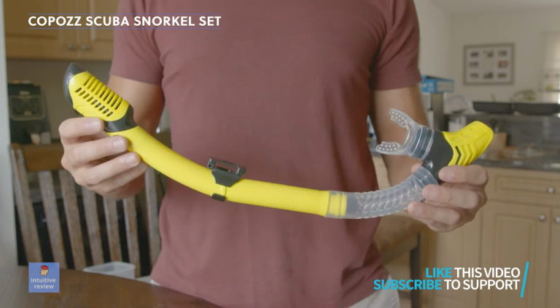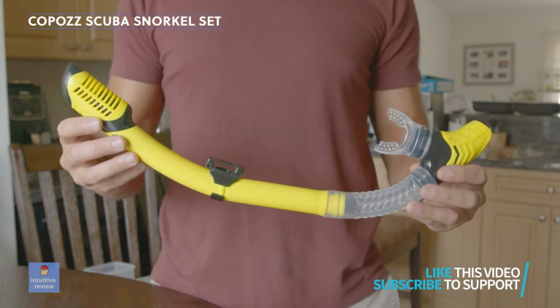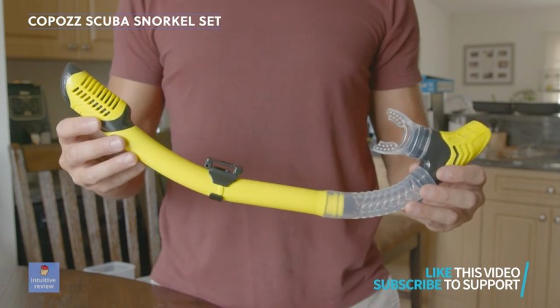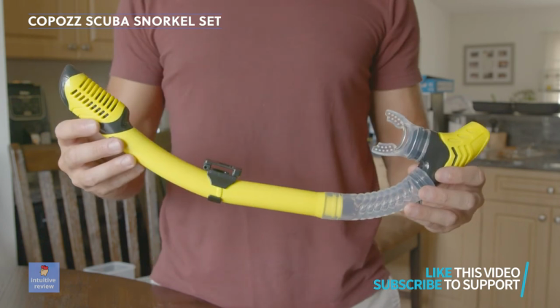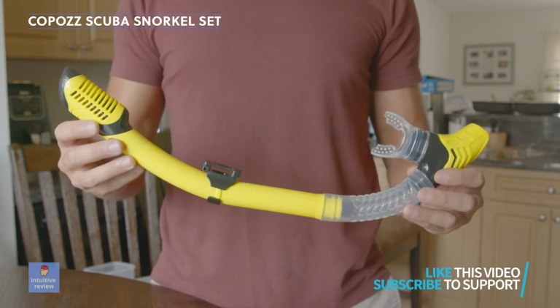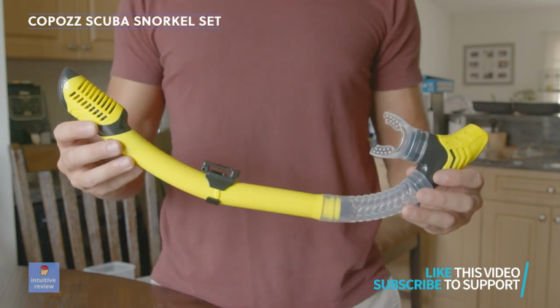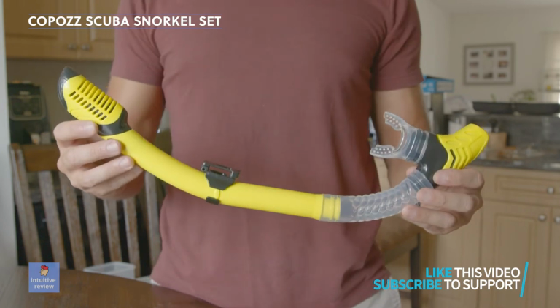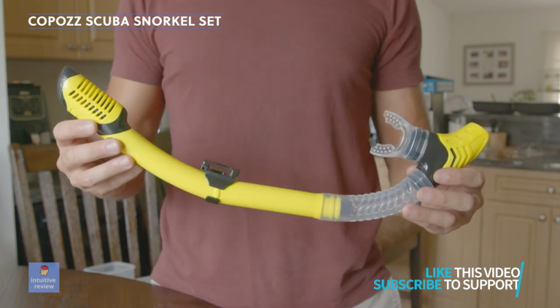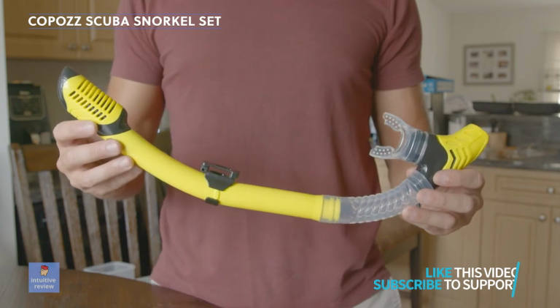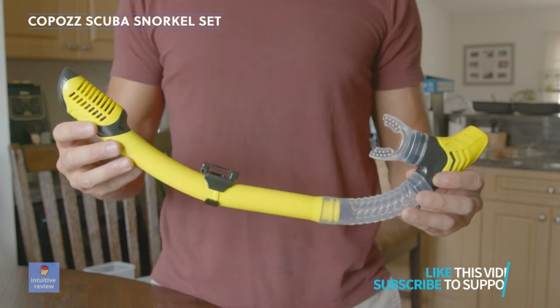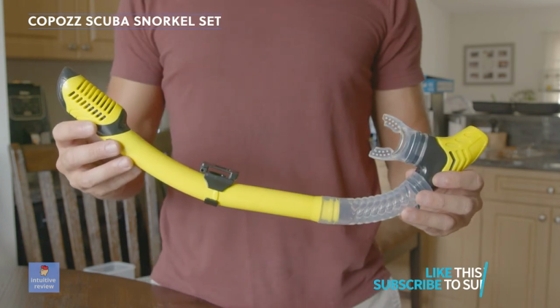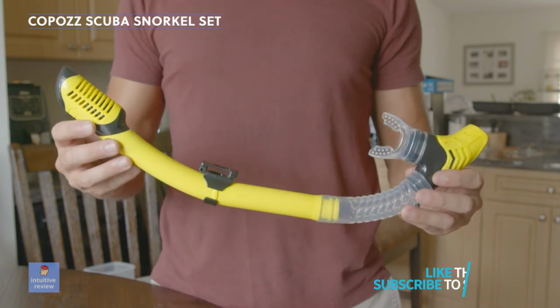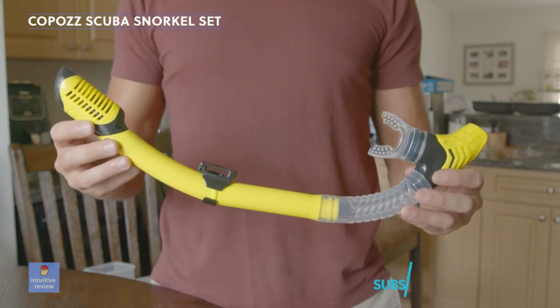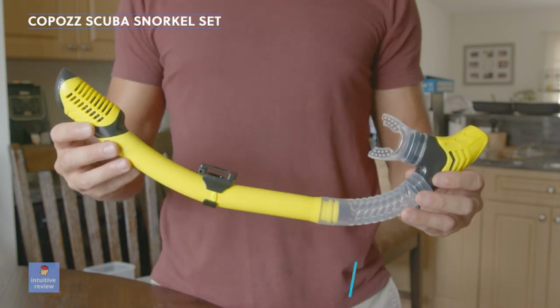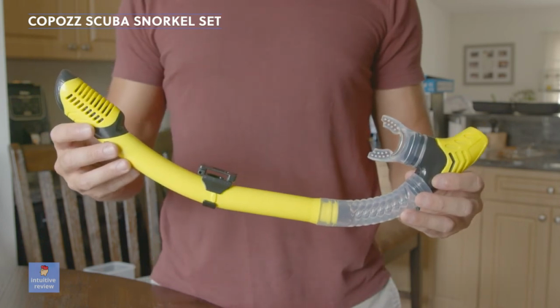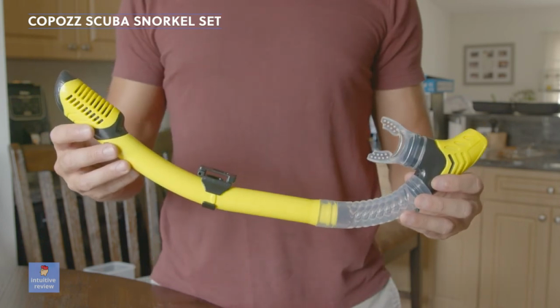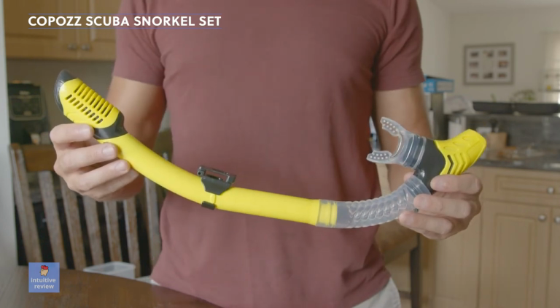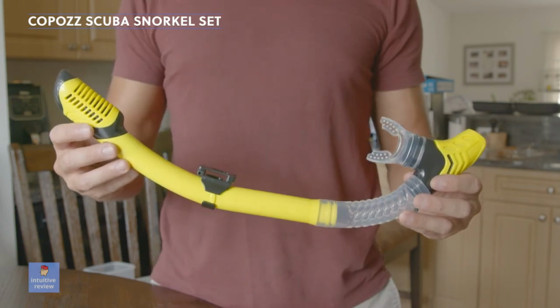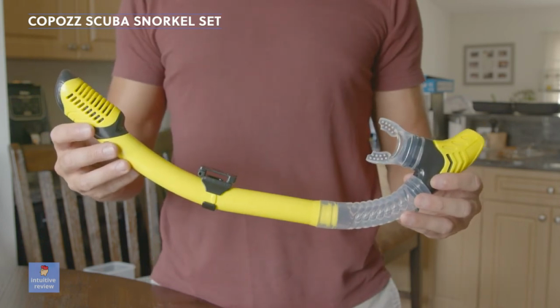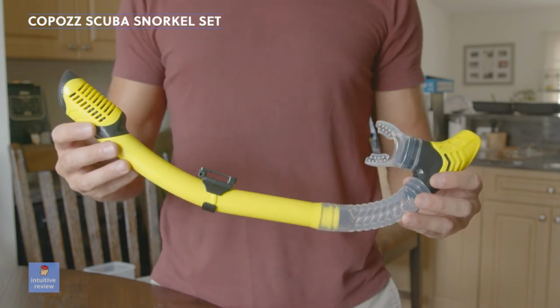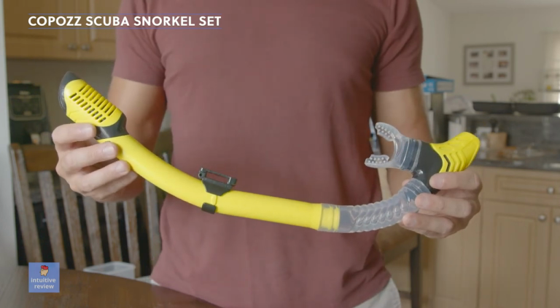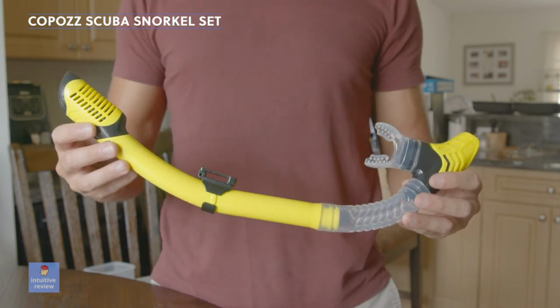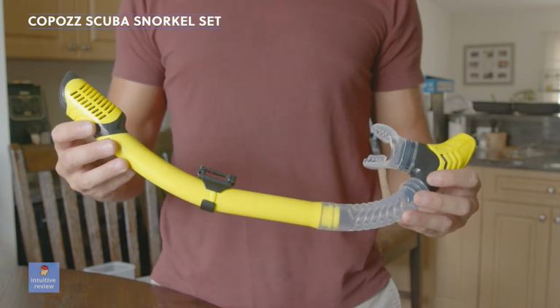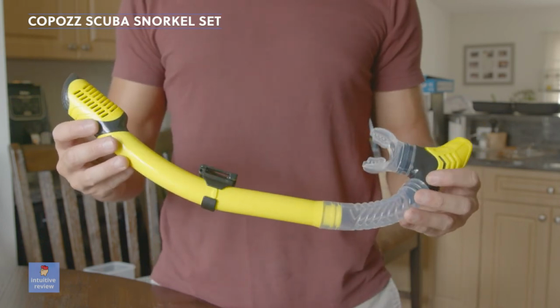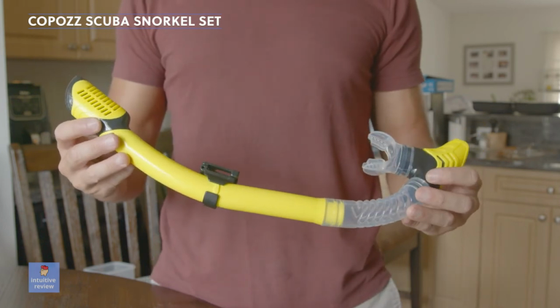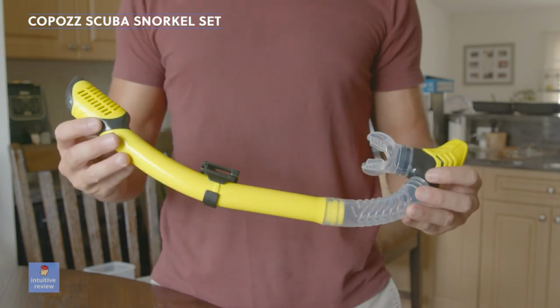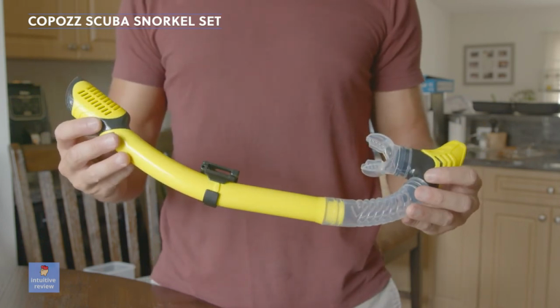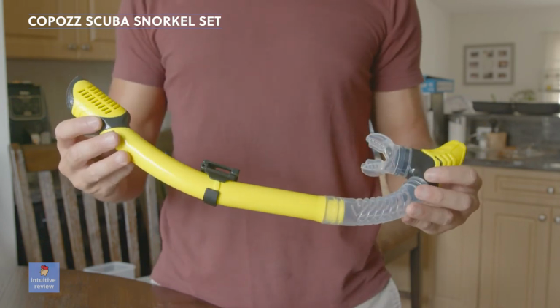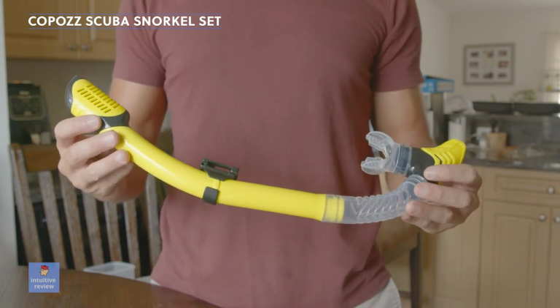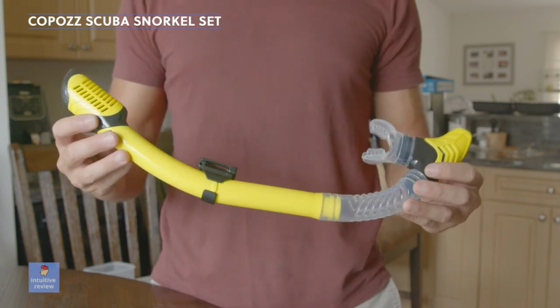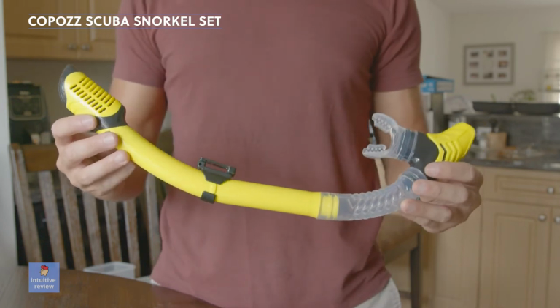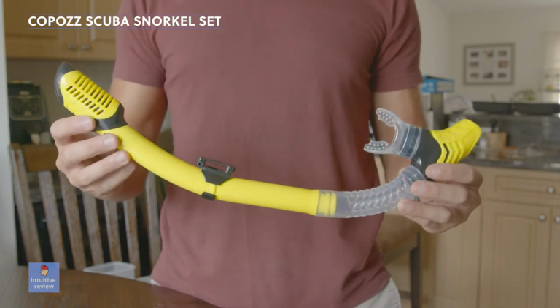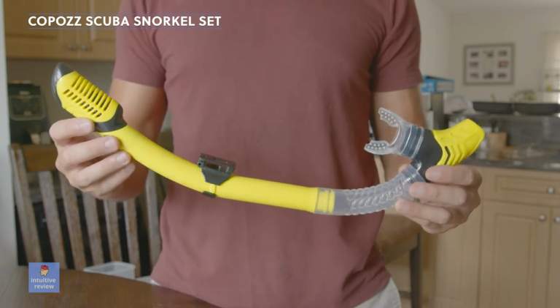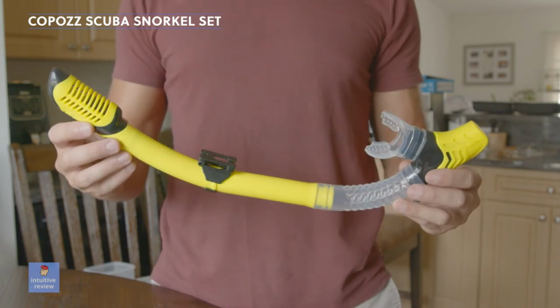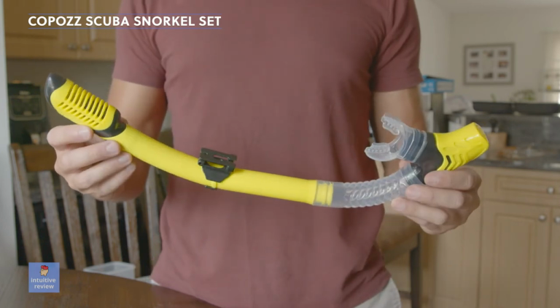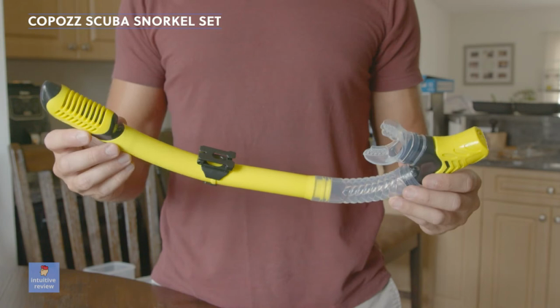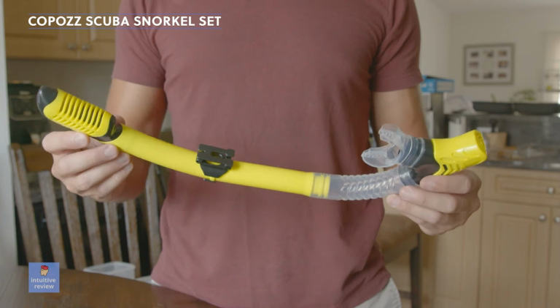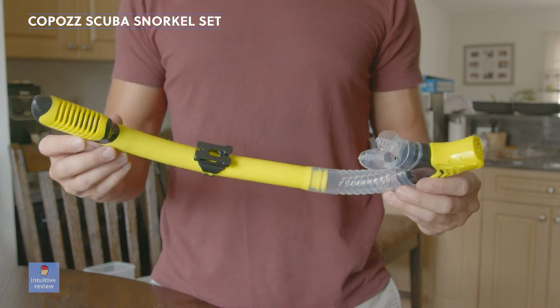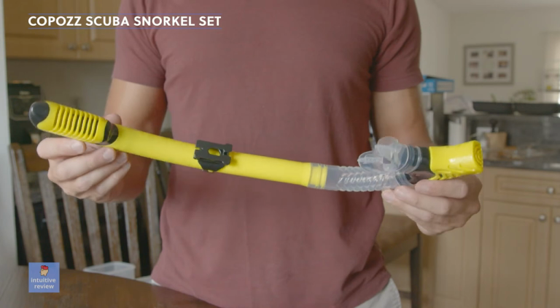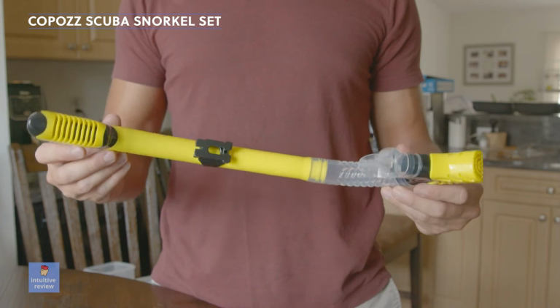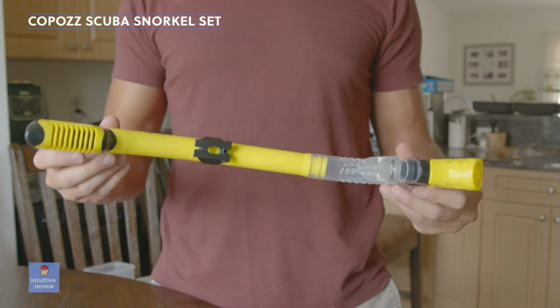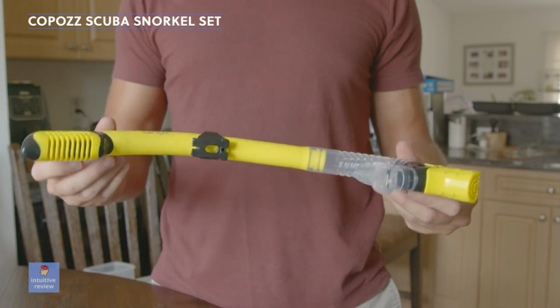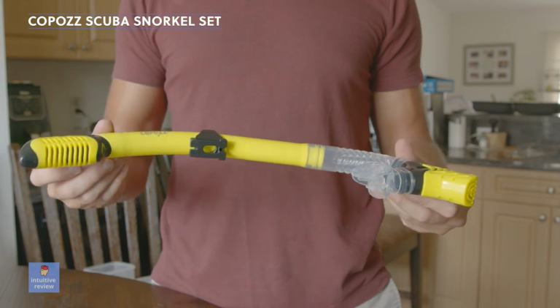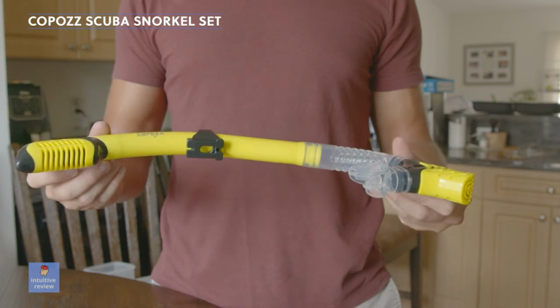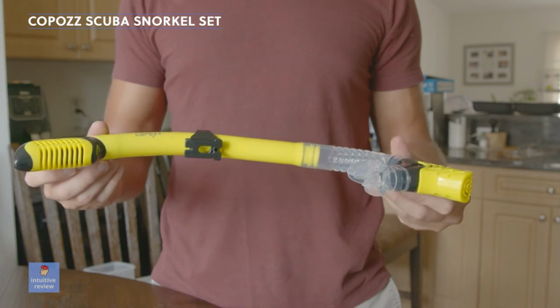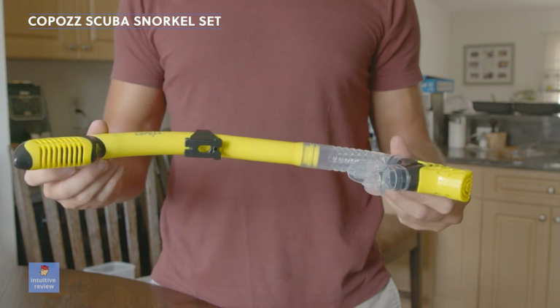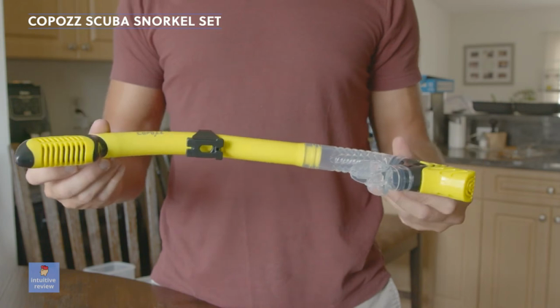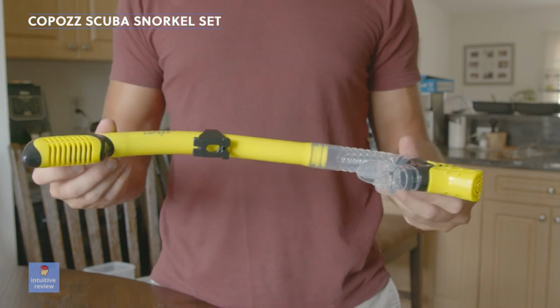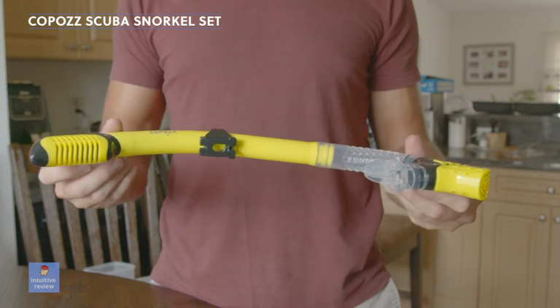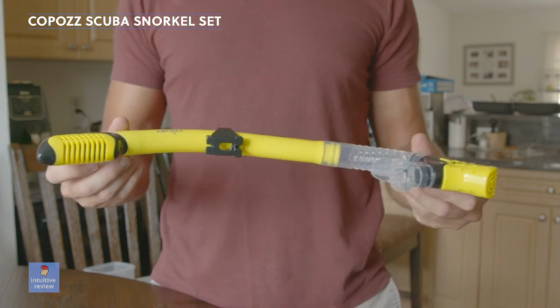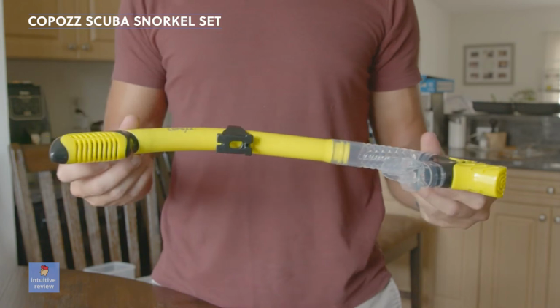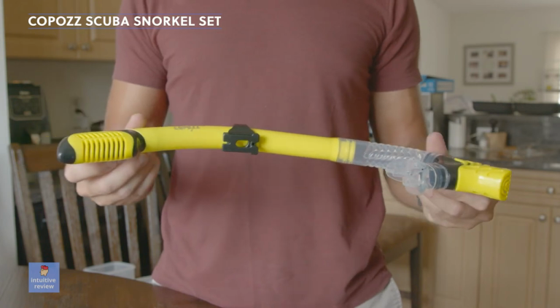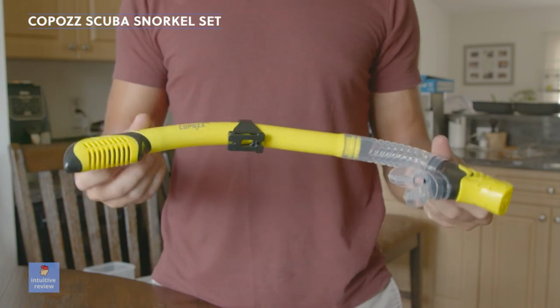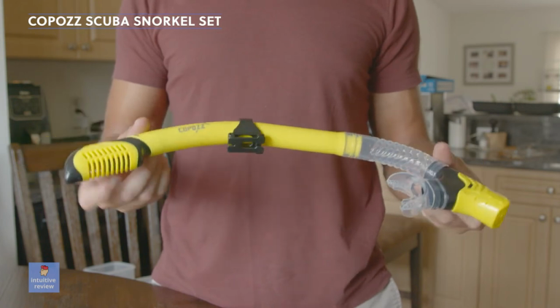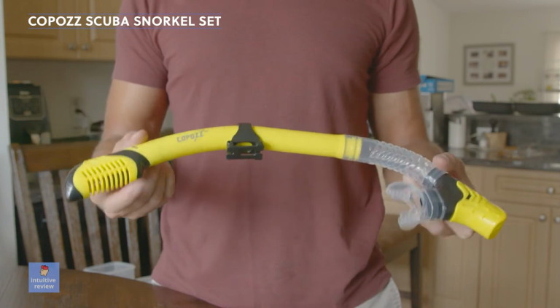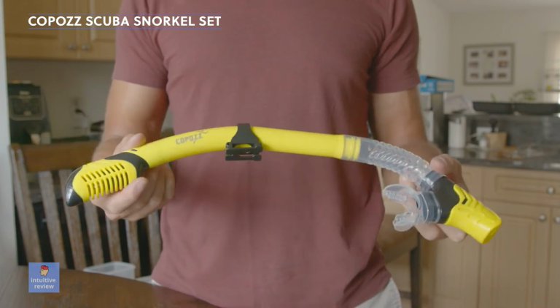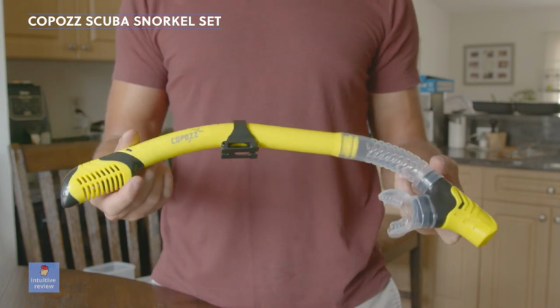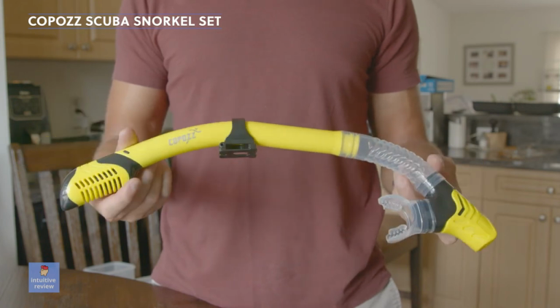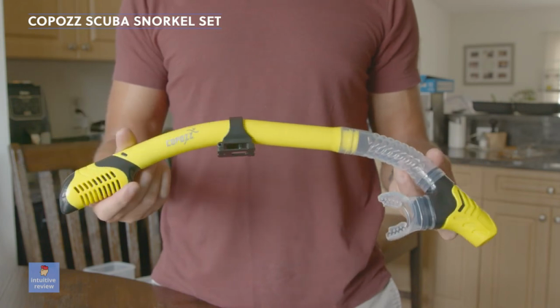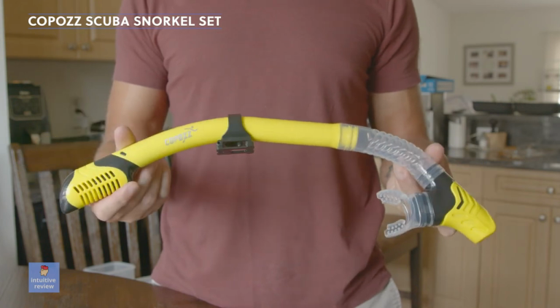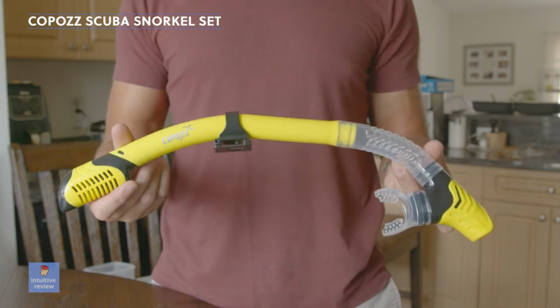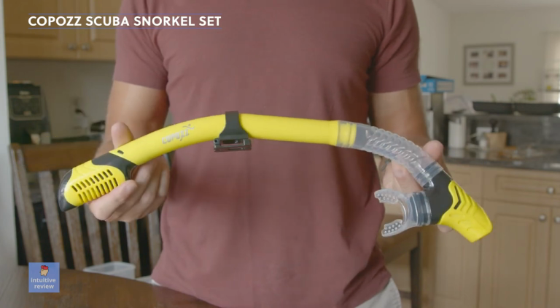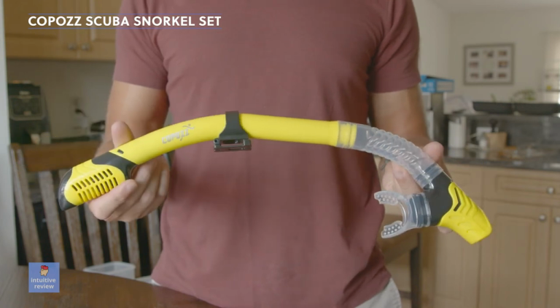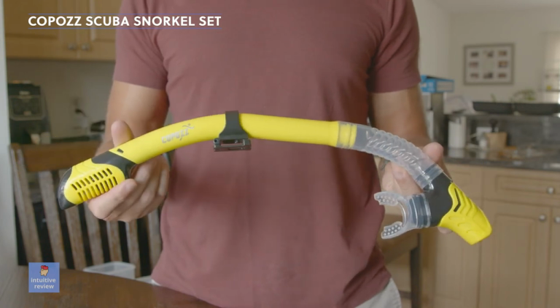It's a good idea to spray the mask with an anti-fog spray before you use it. Fog Away makes one that works great.